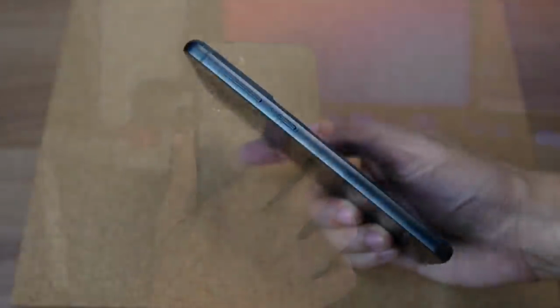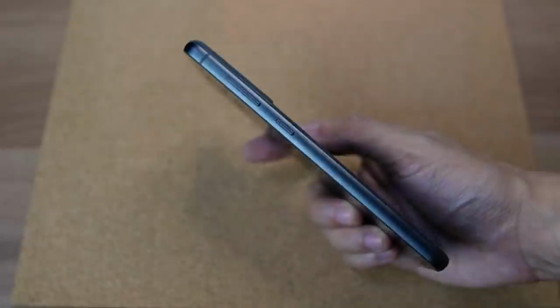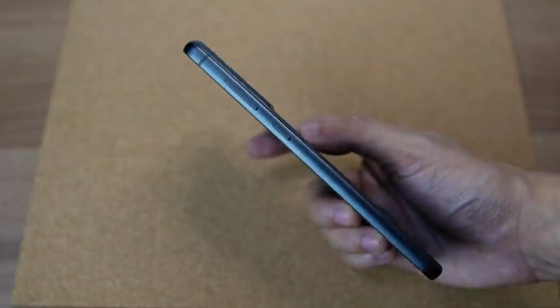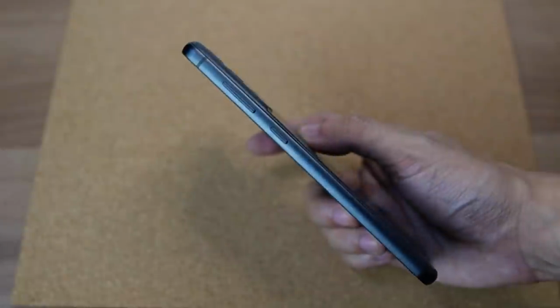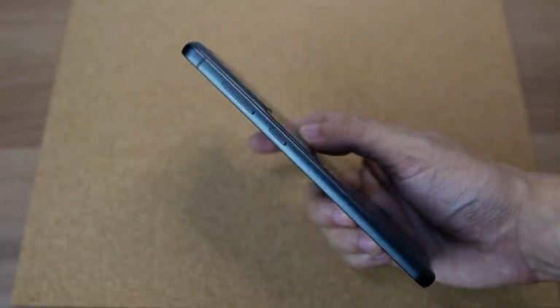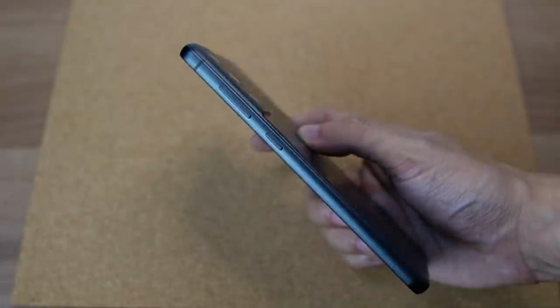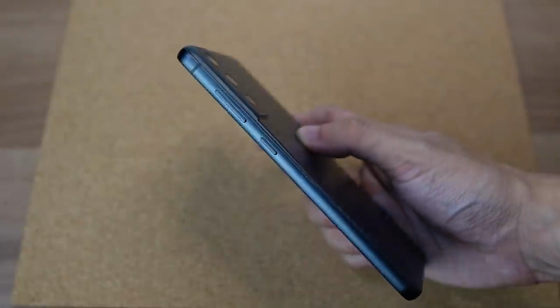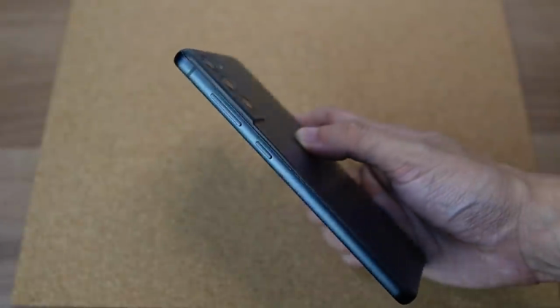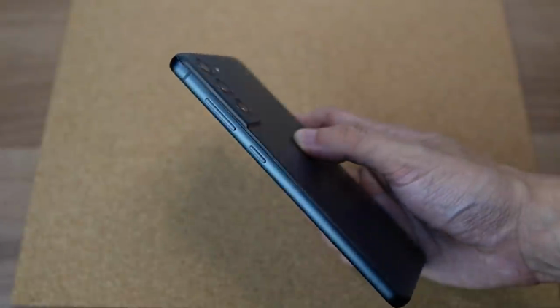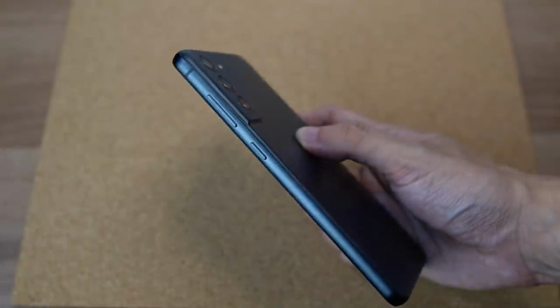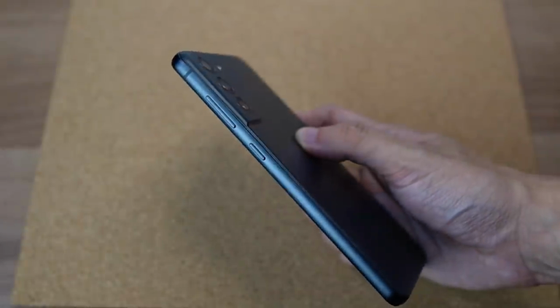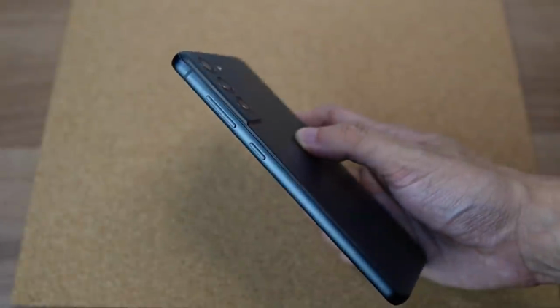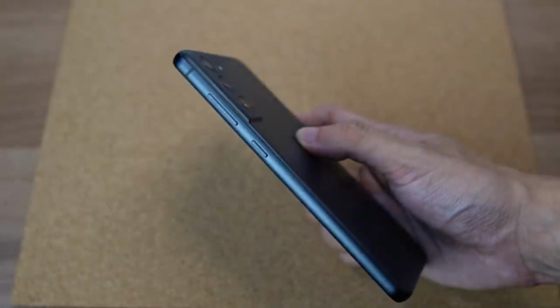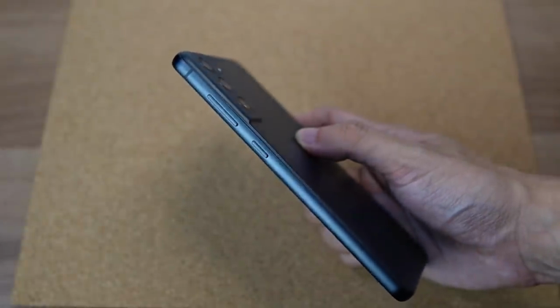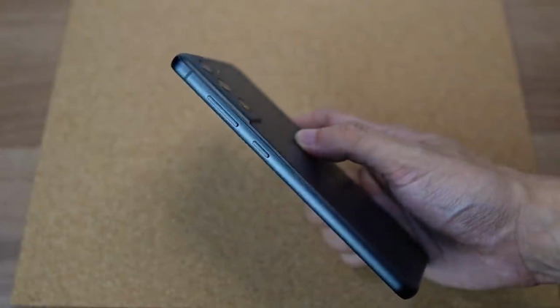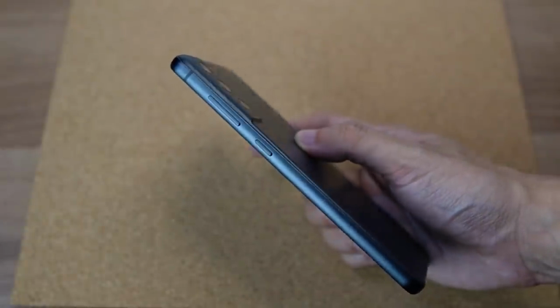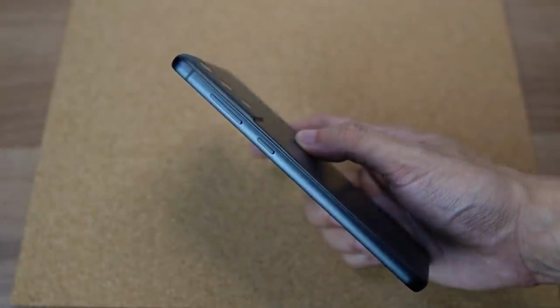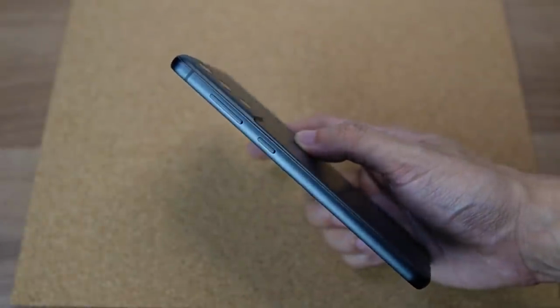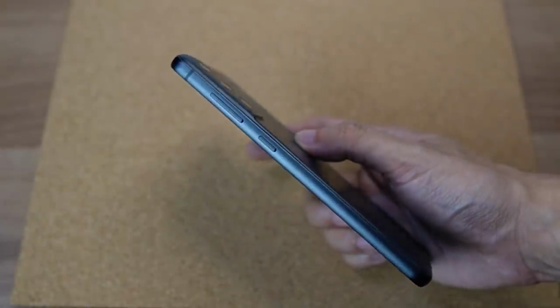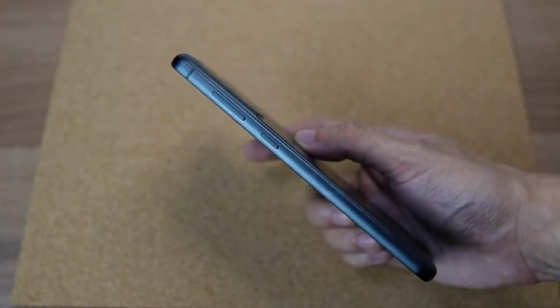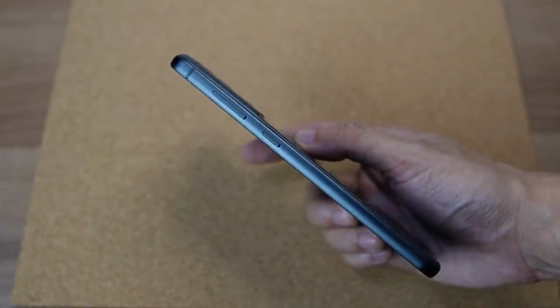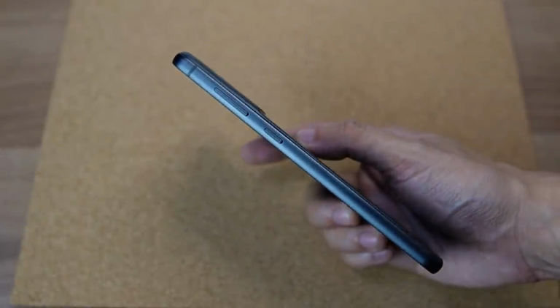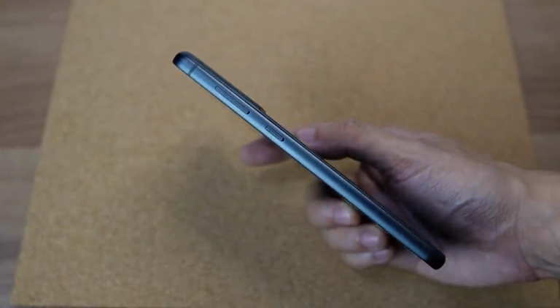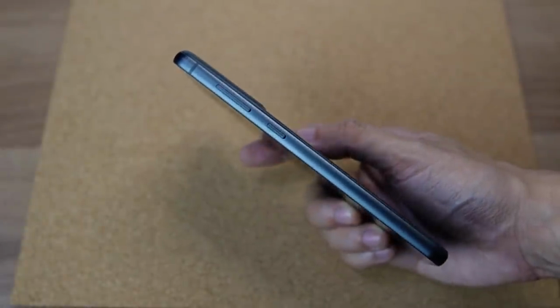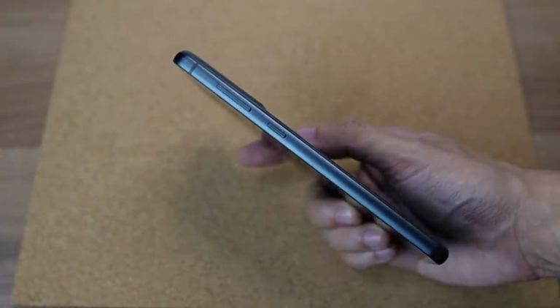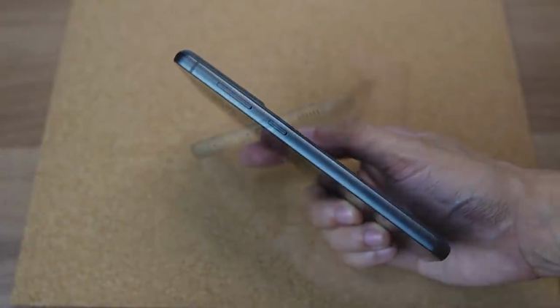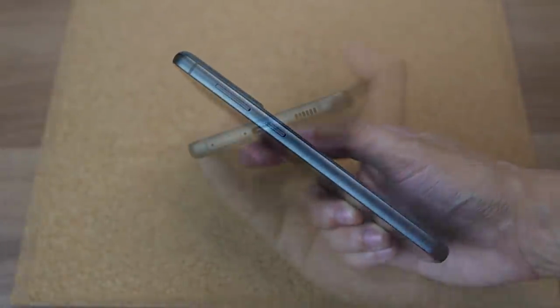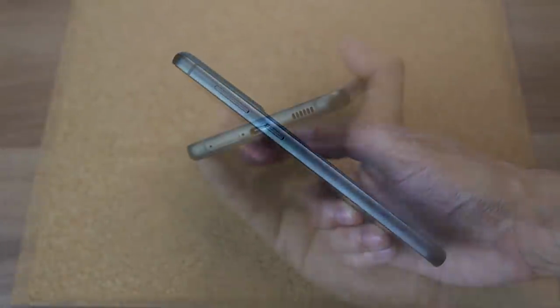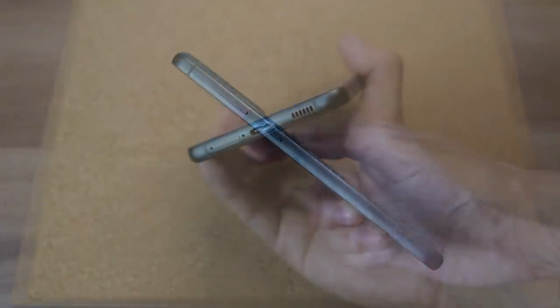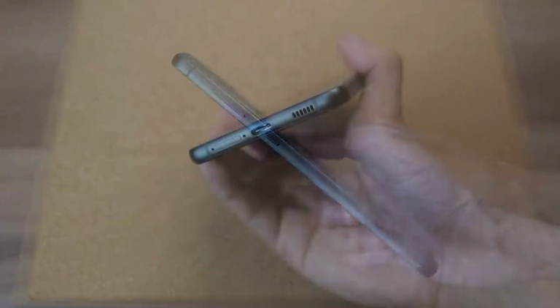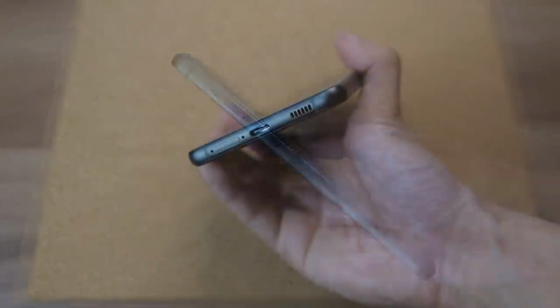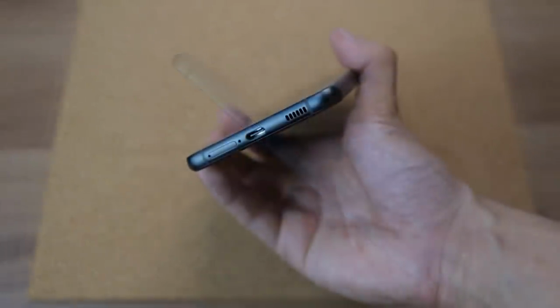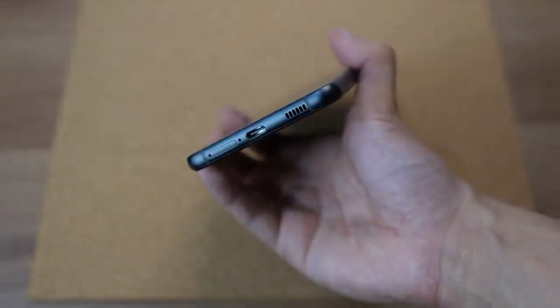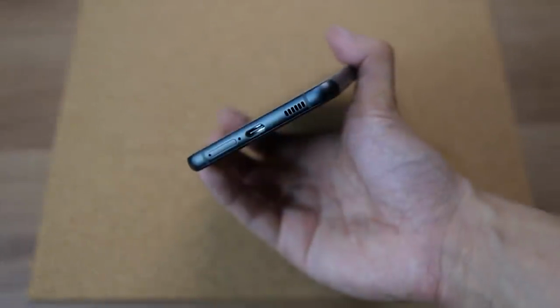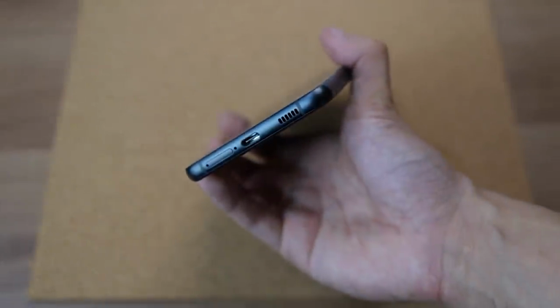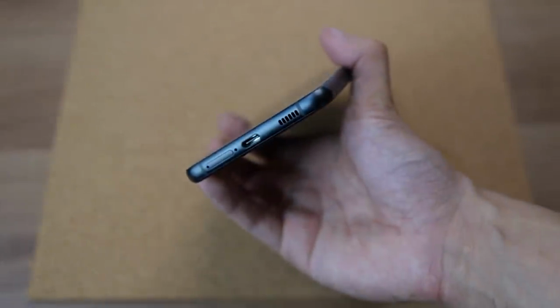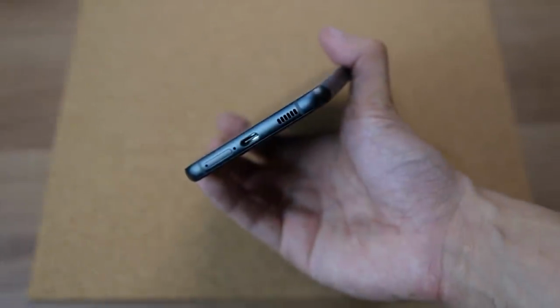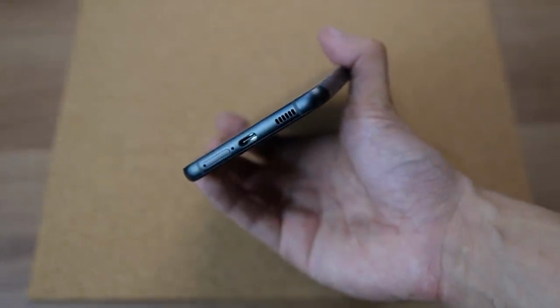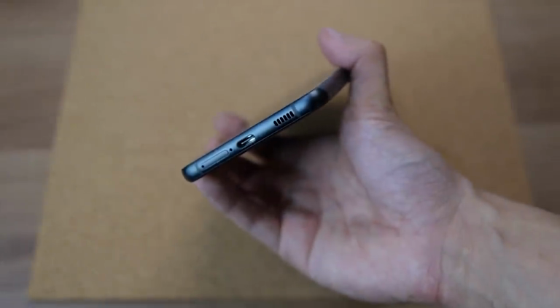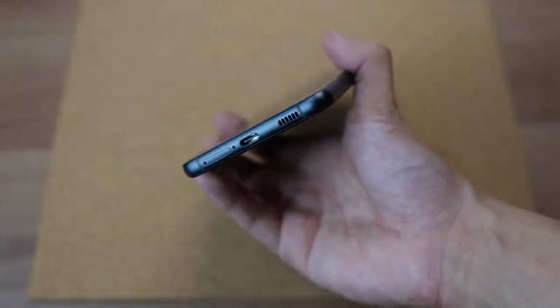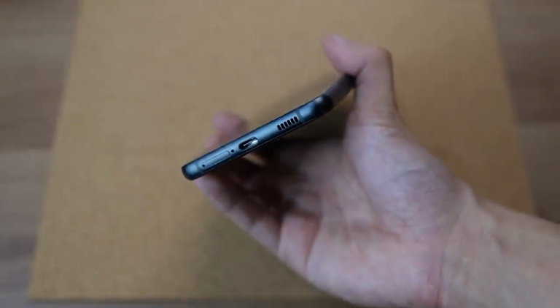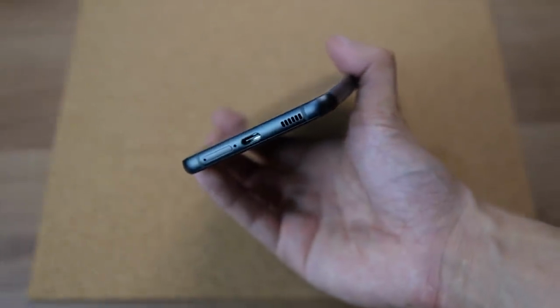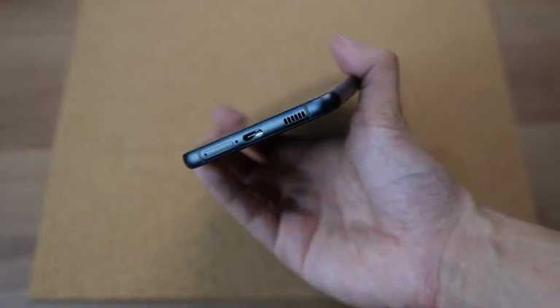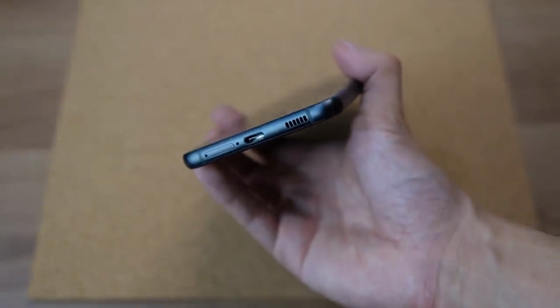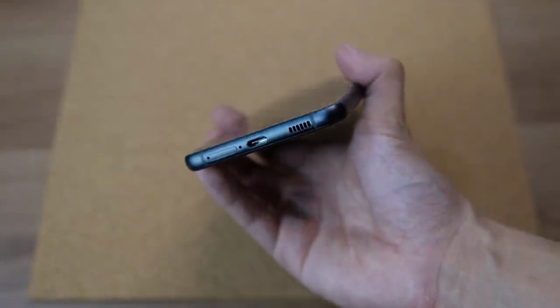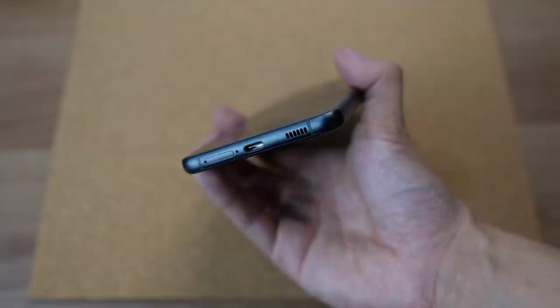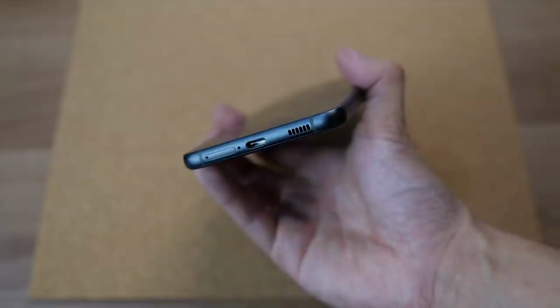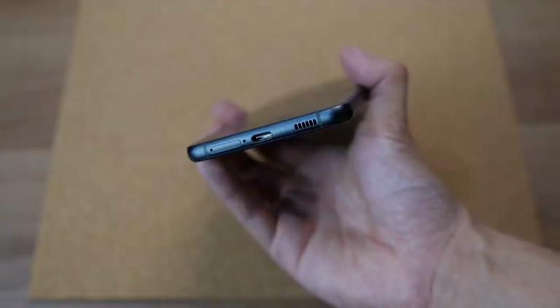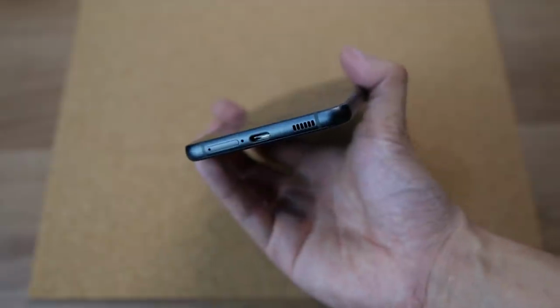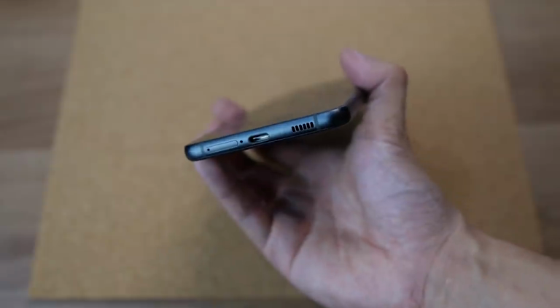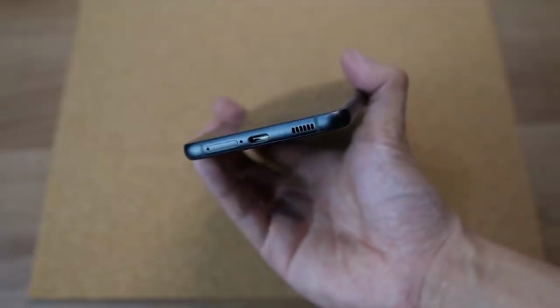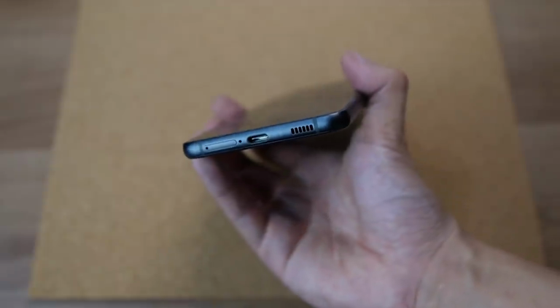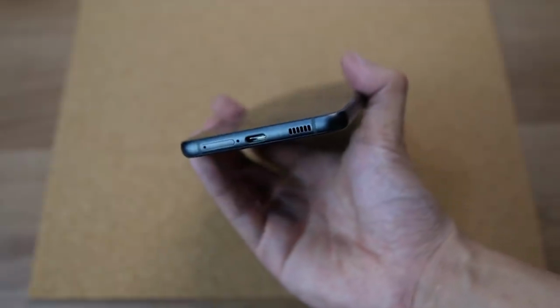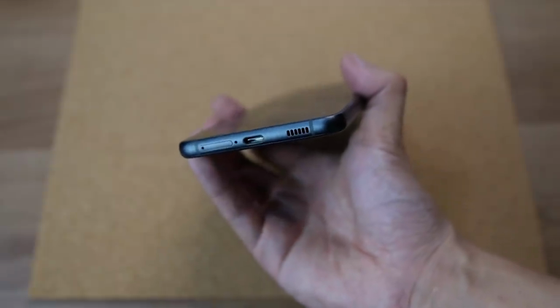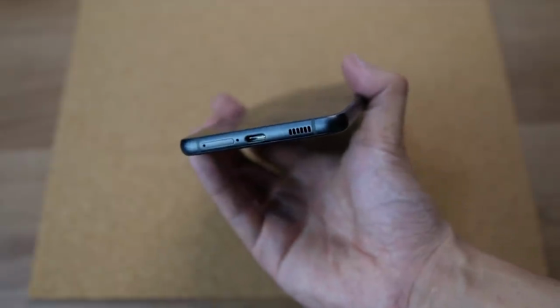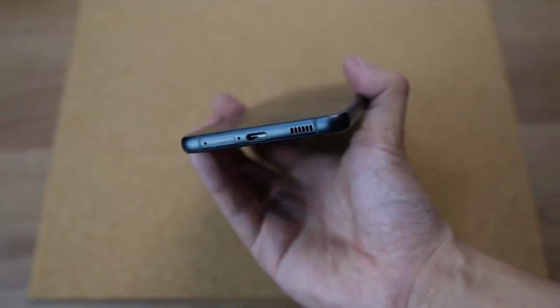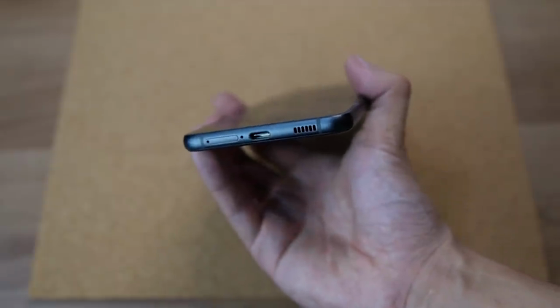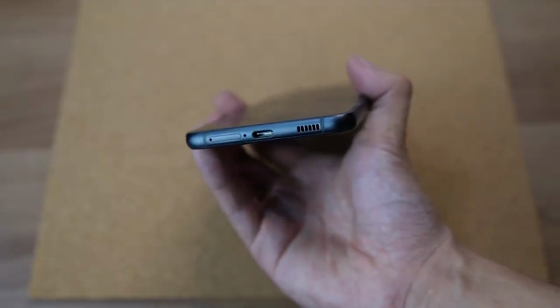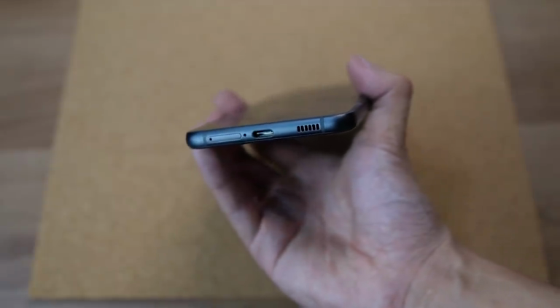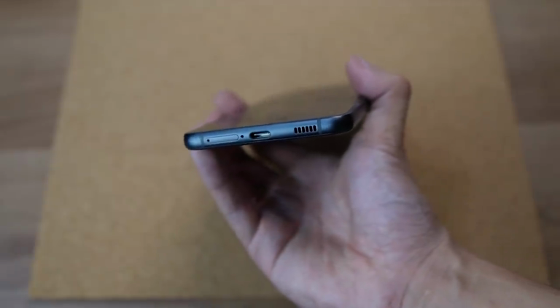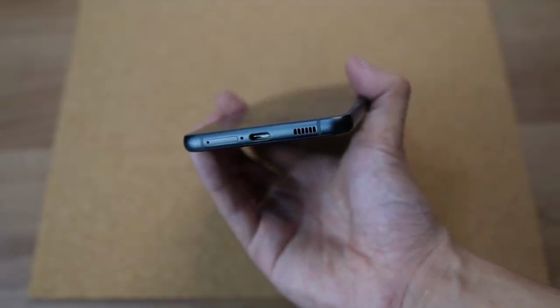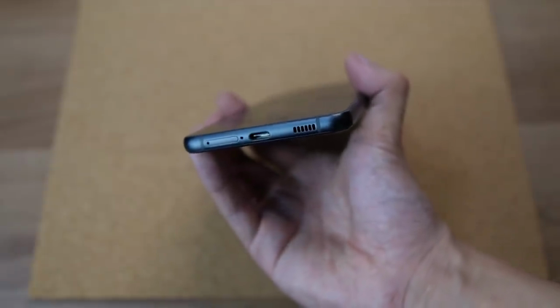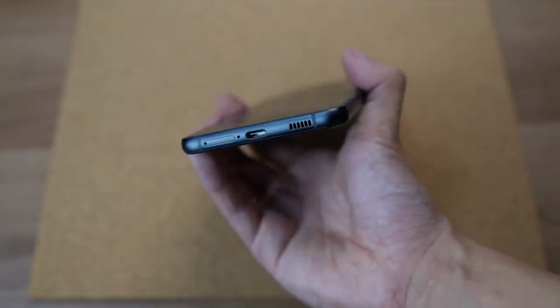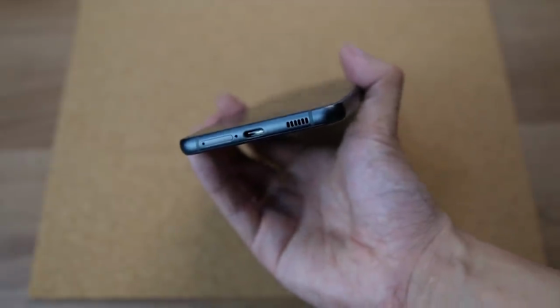On the right side, we have the volume rocker and the power button, while below we have the dual SIM card tray, USB-C port, and half of its dual speakers.